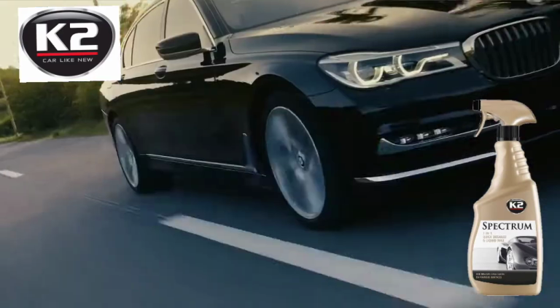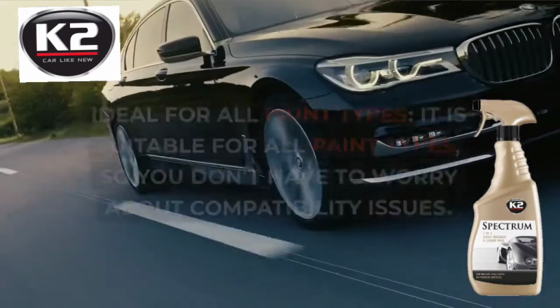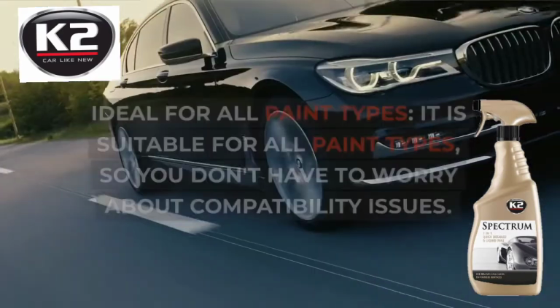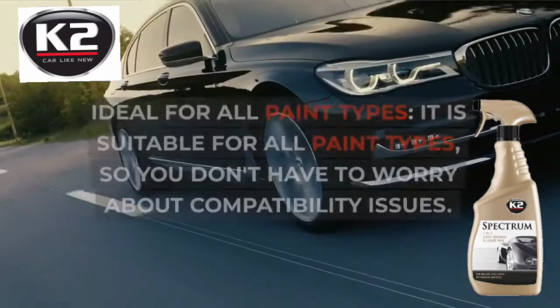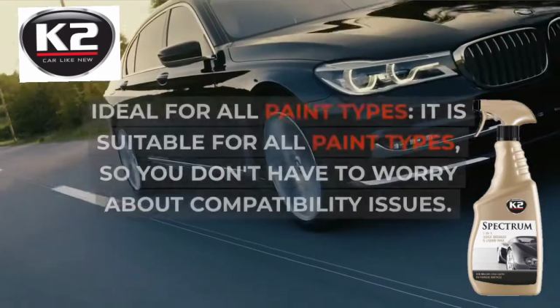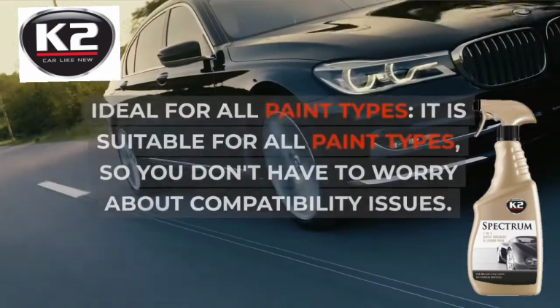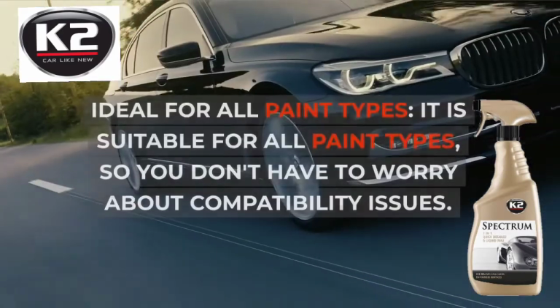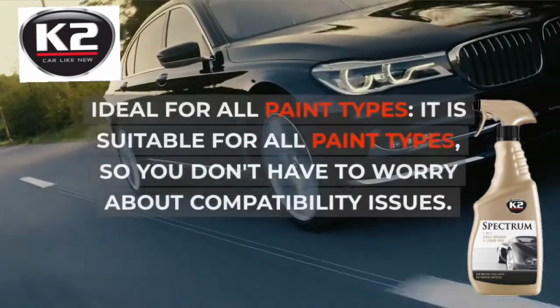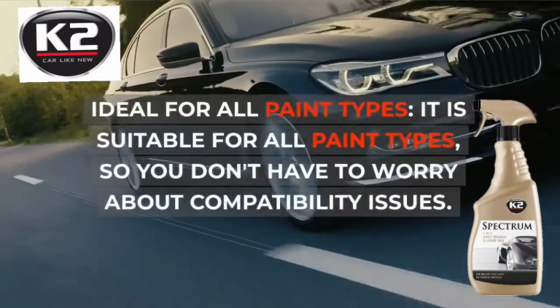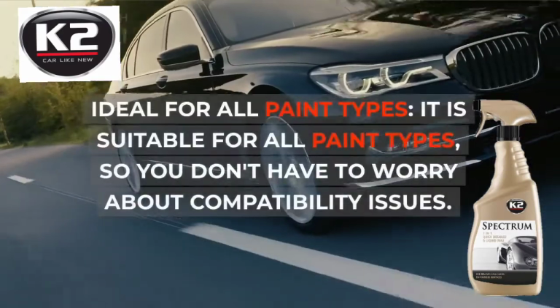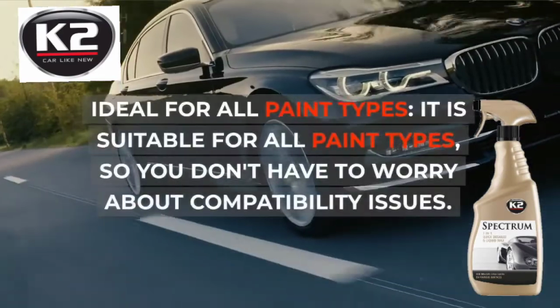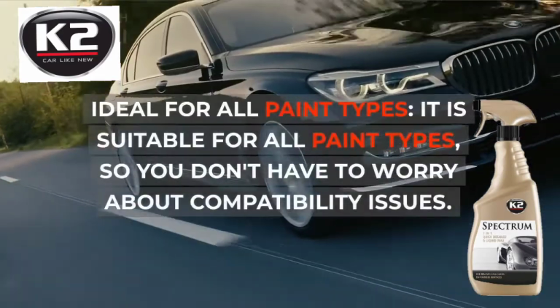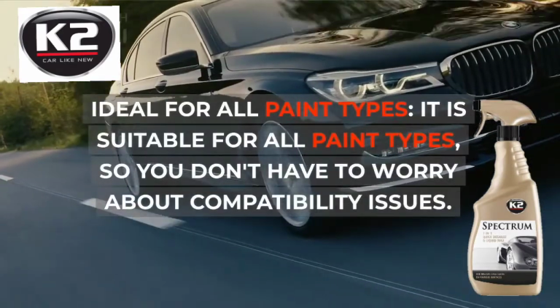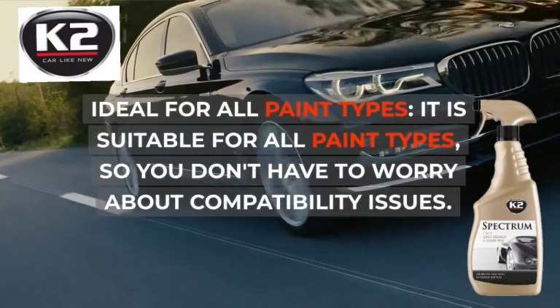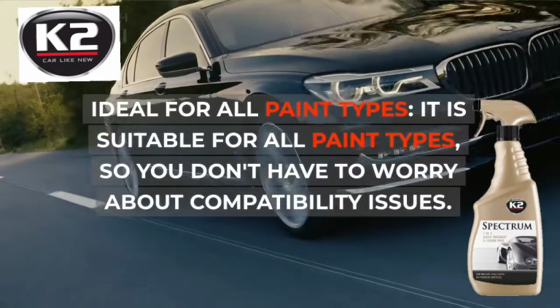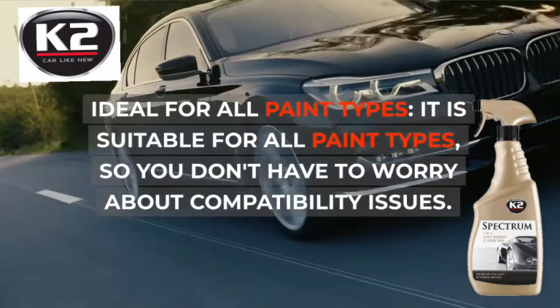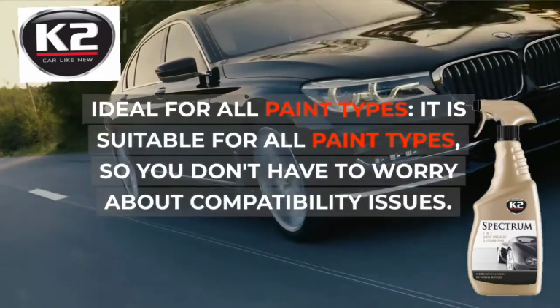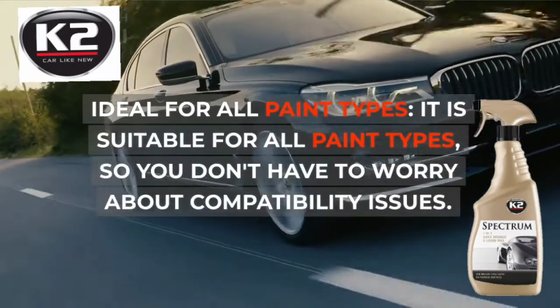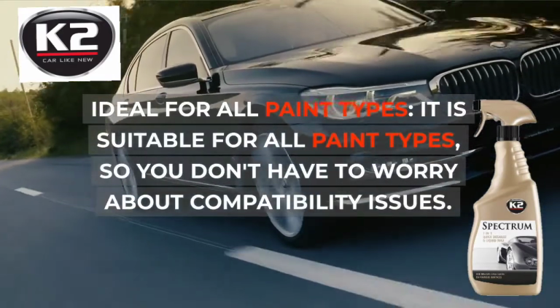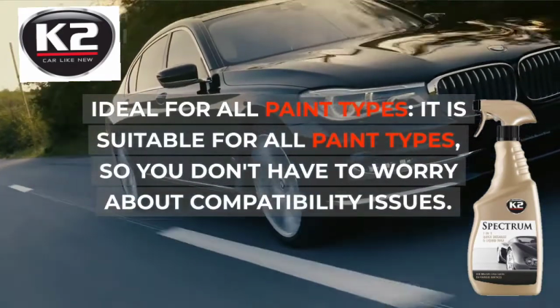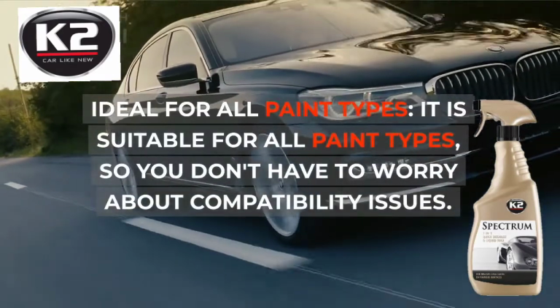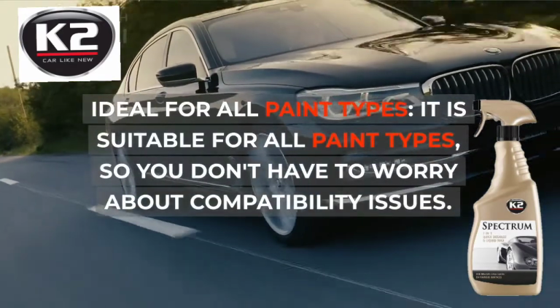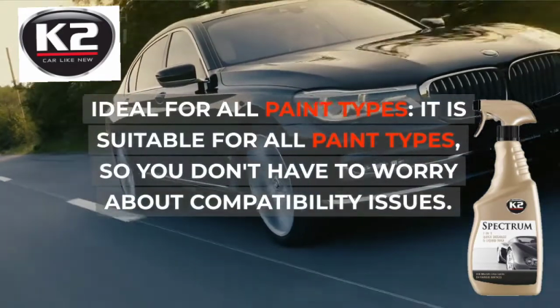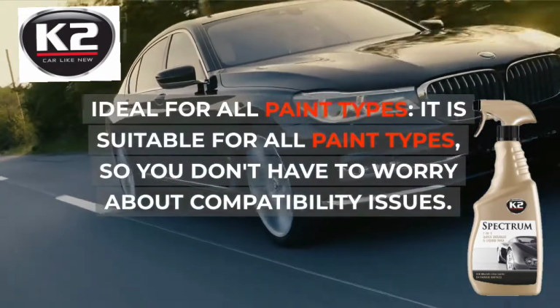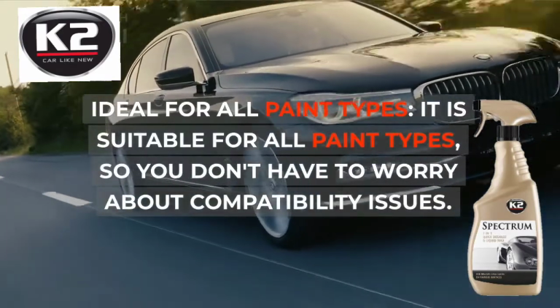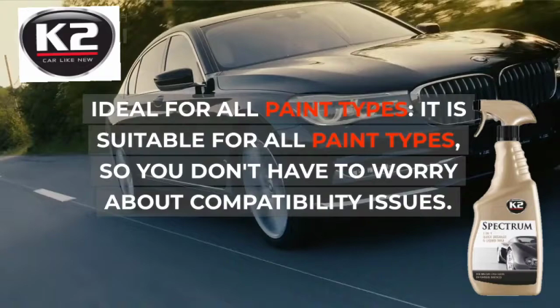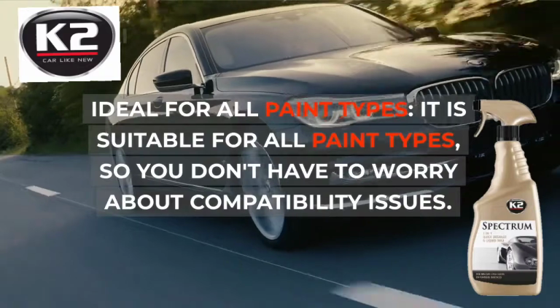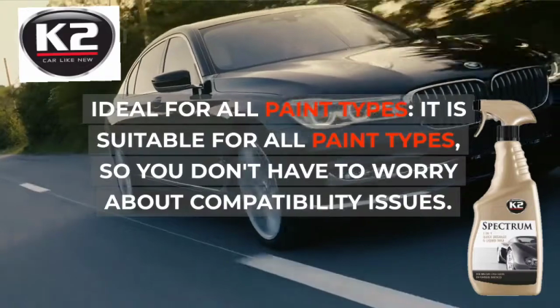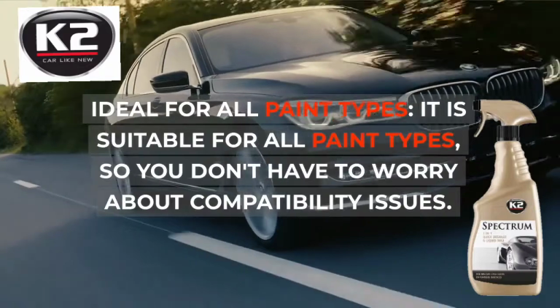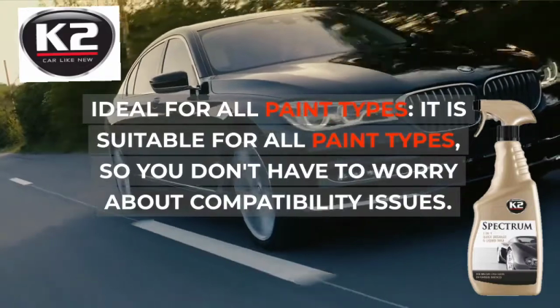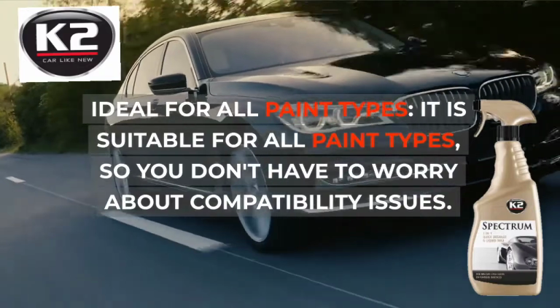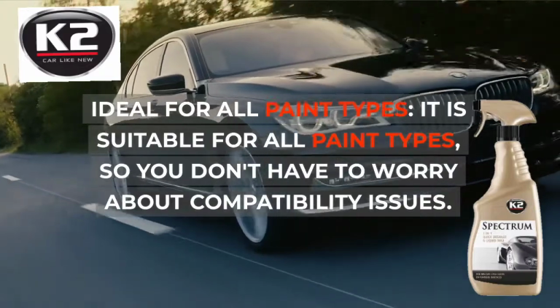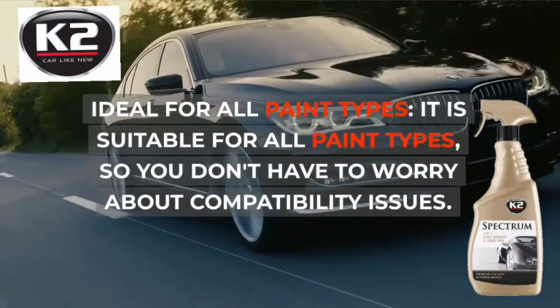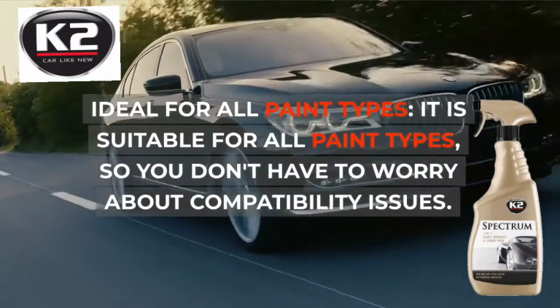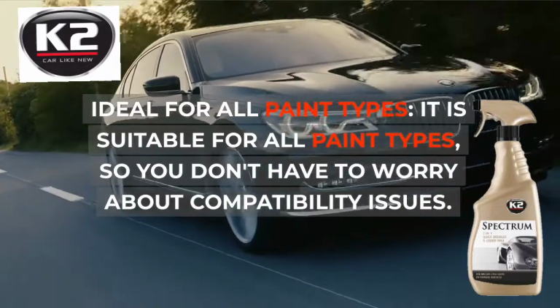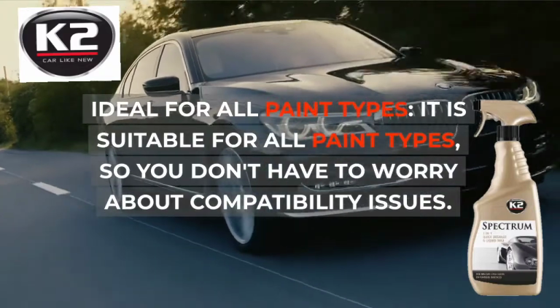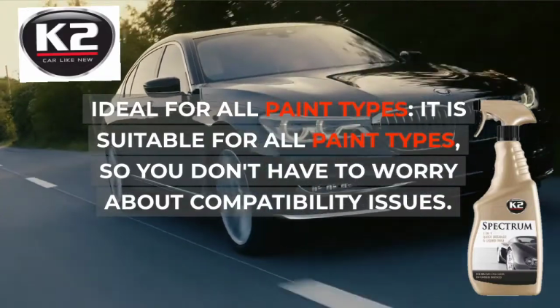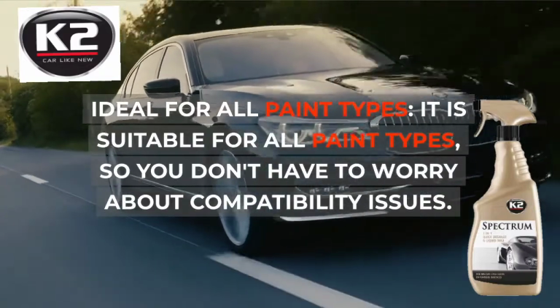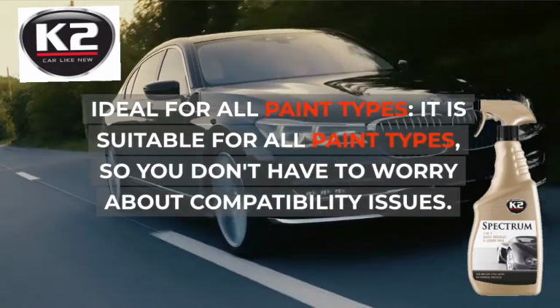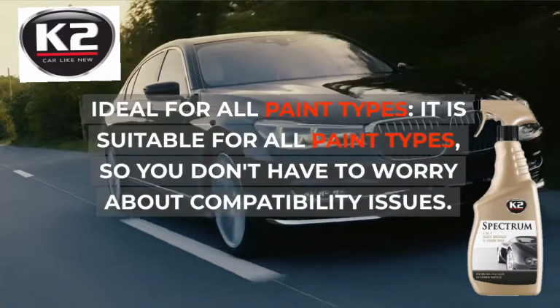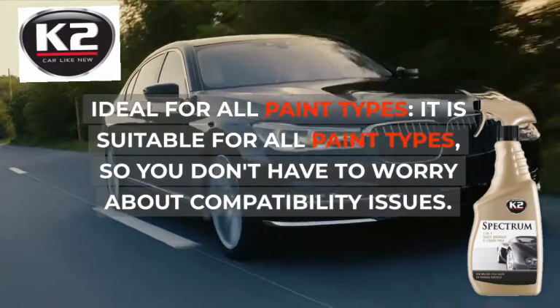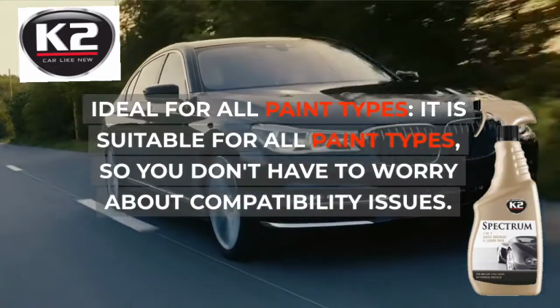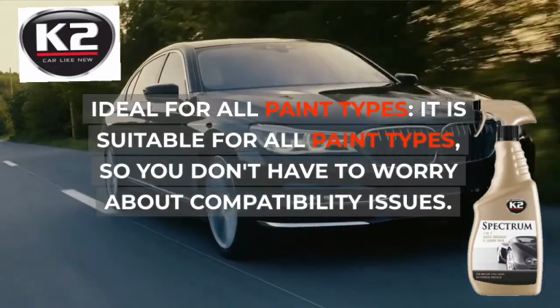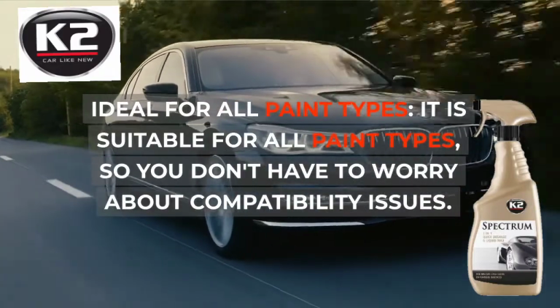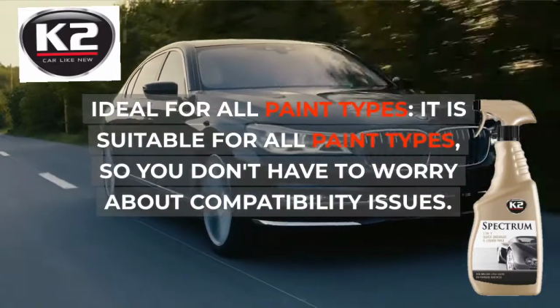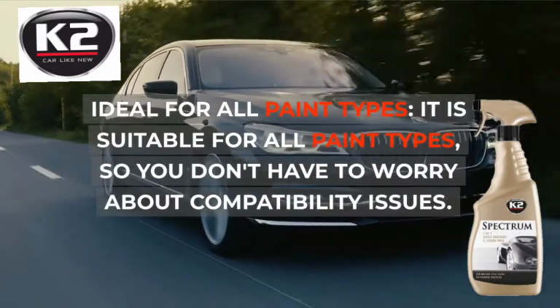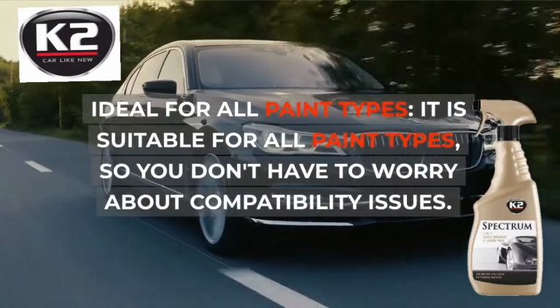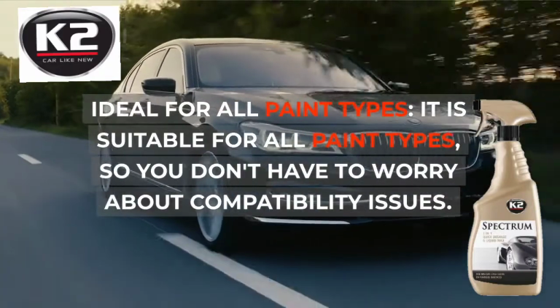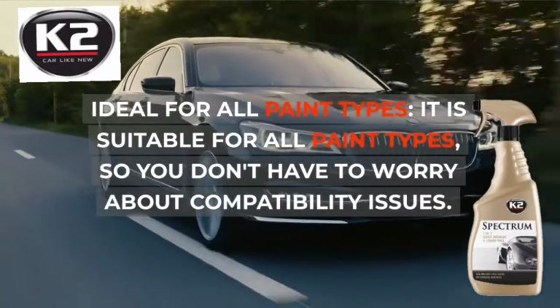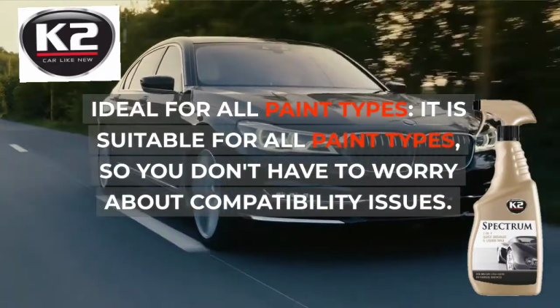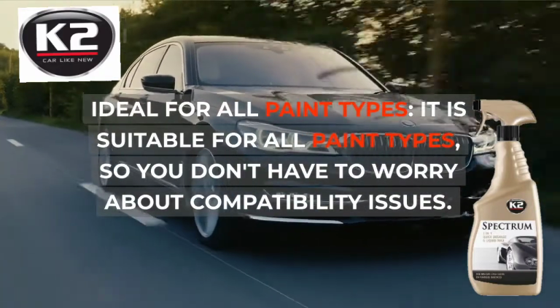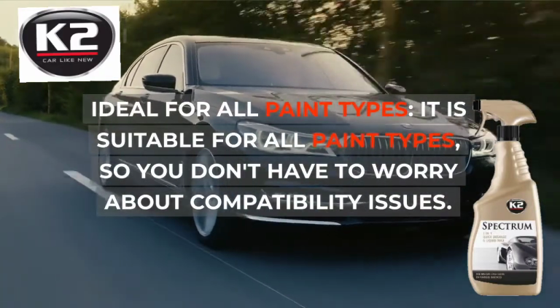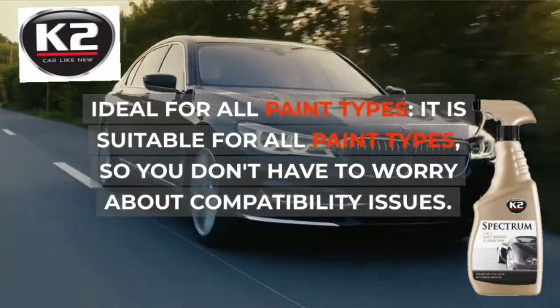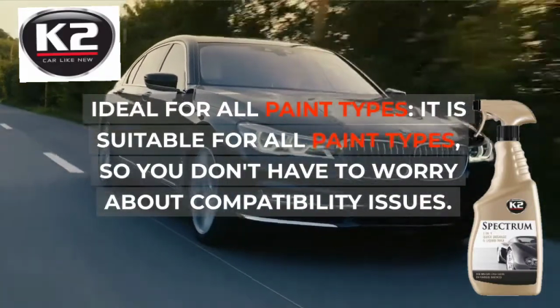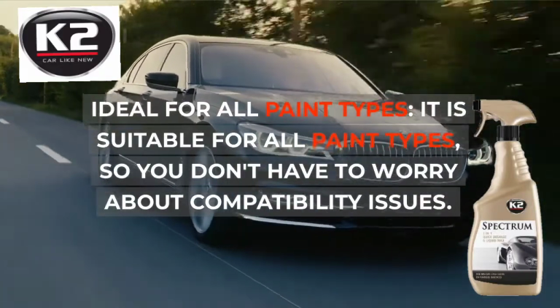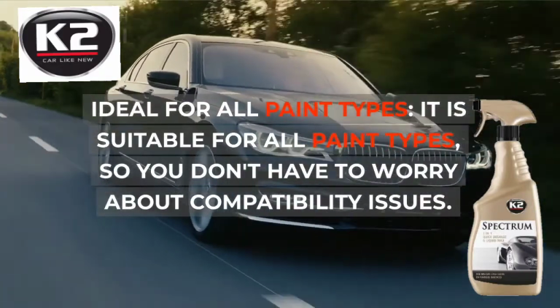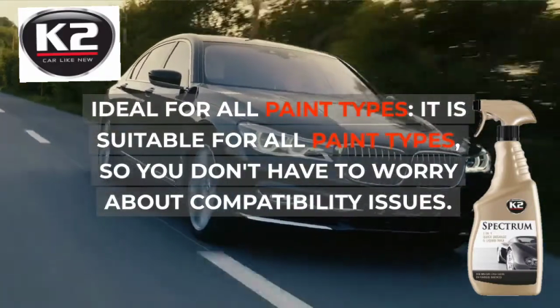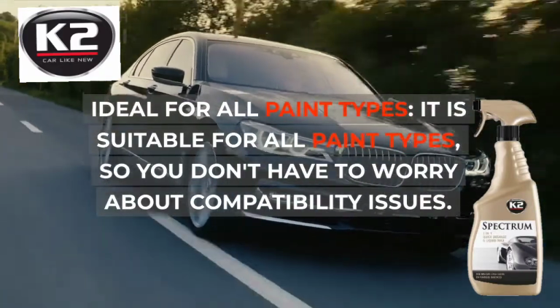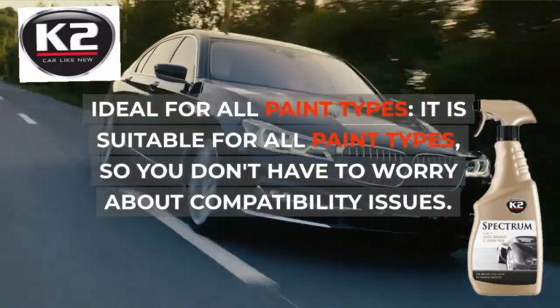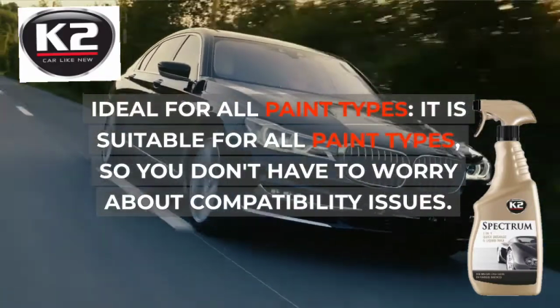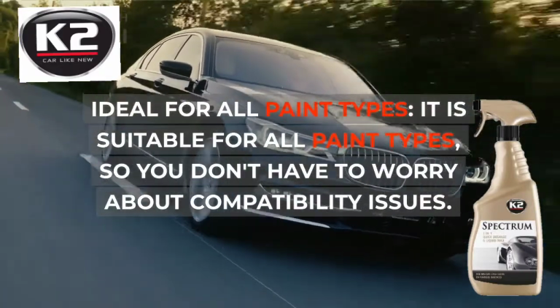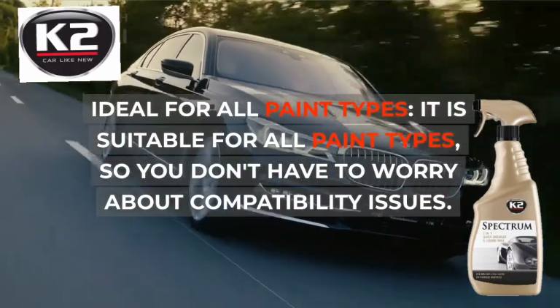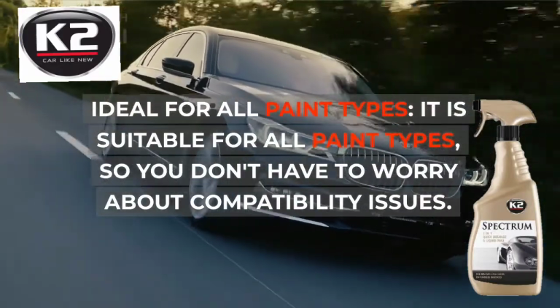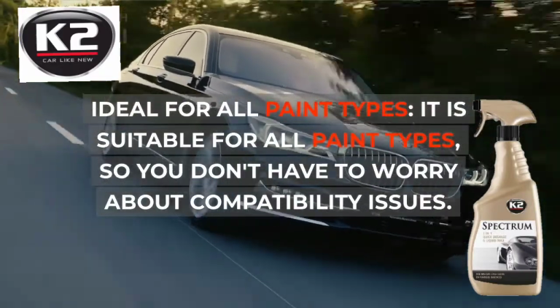Ideal for all paint types, it is suitable for all paint types, so you don't have to worry about compatibility issues.